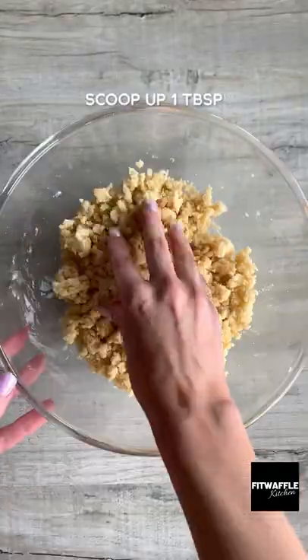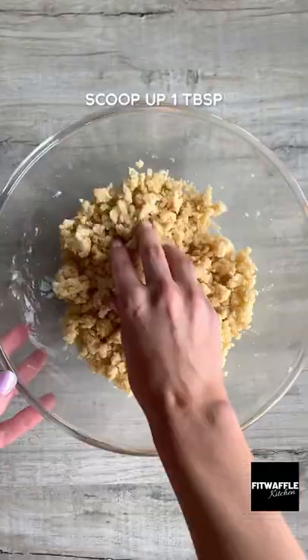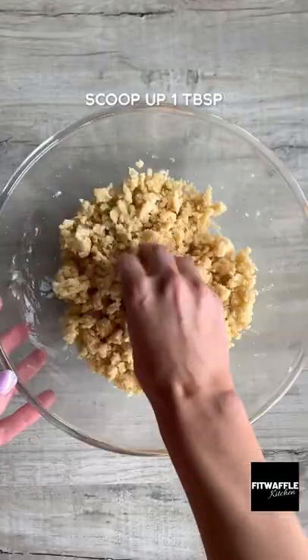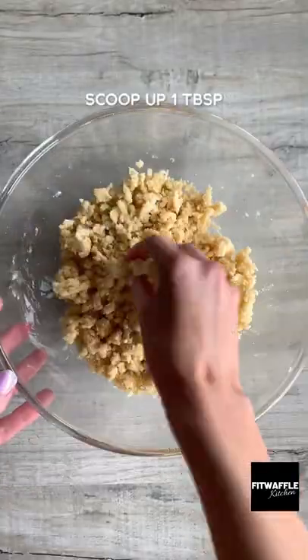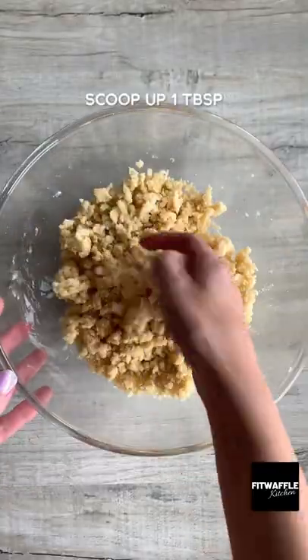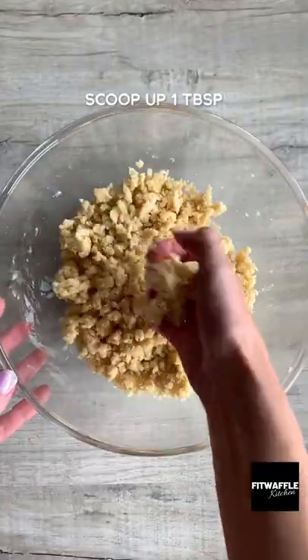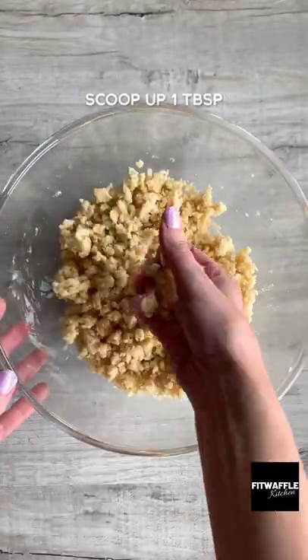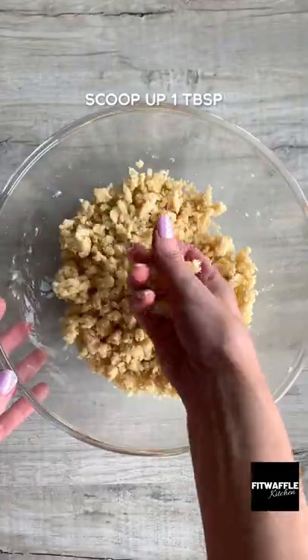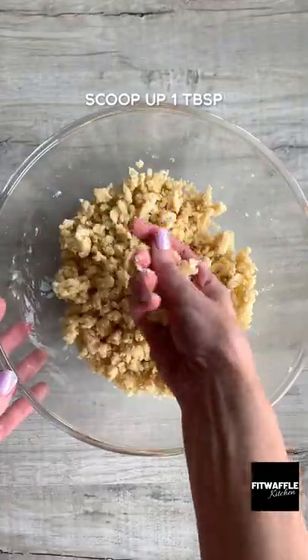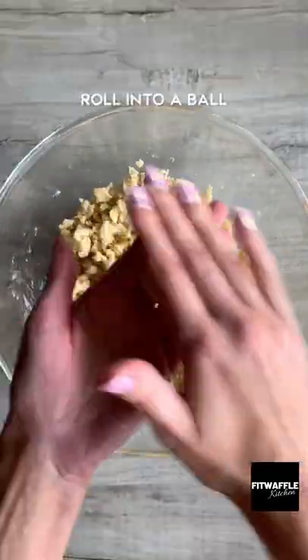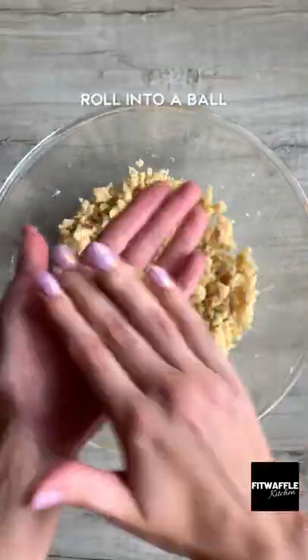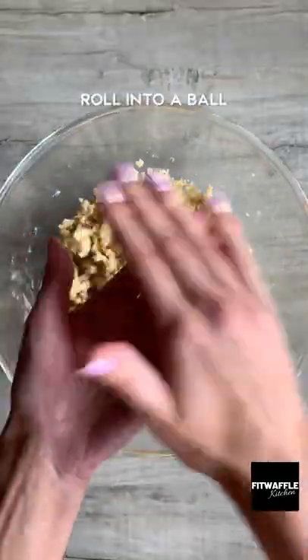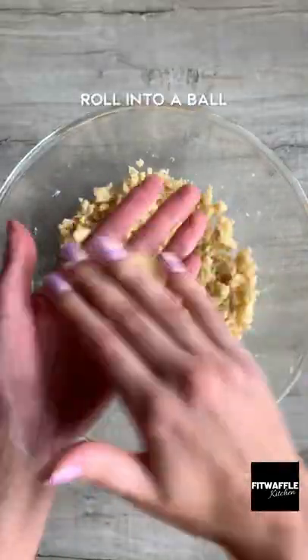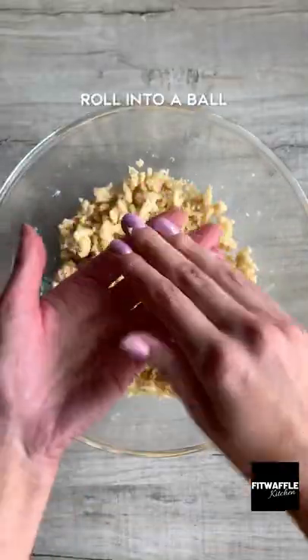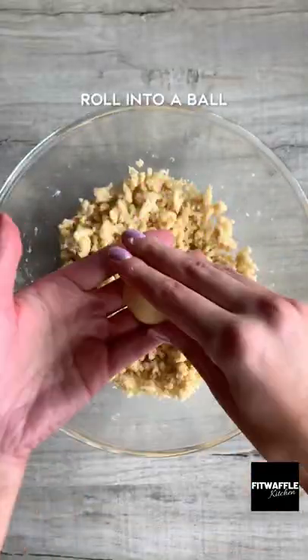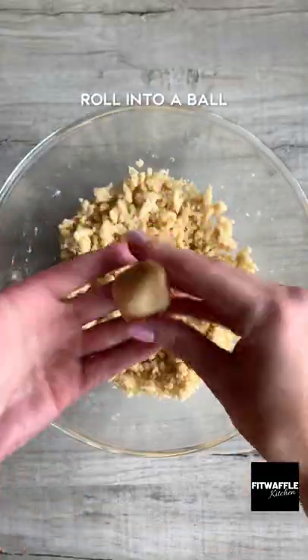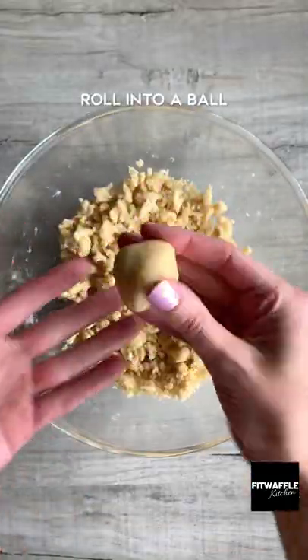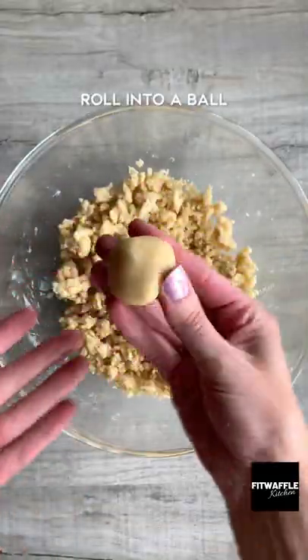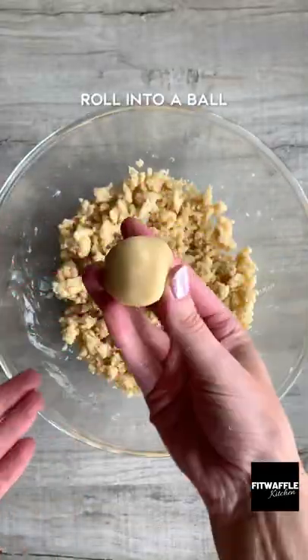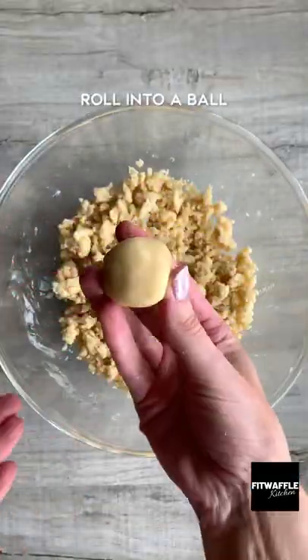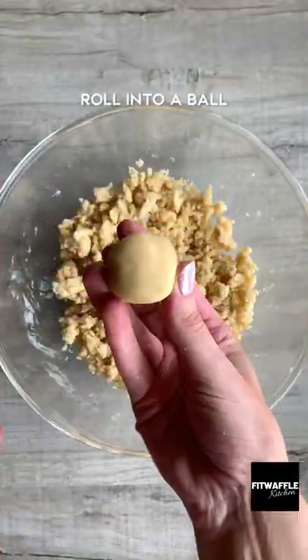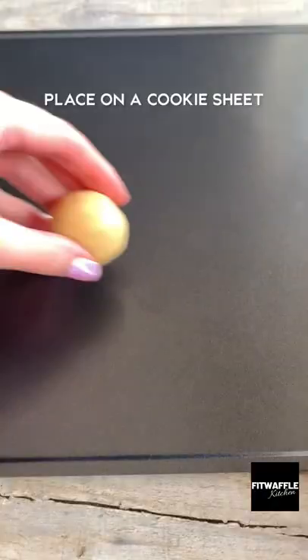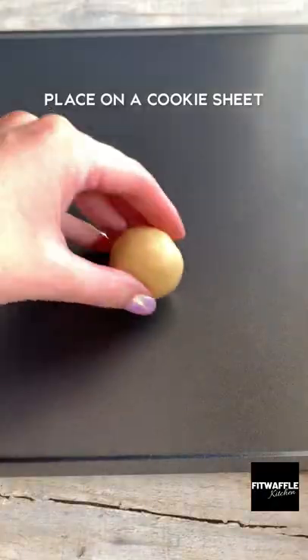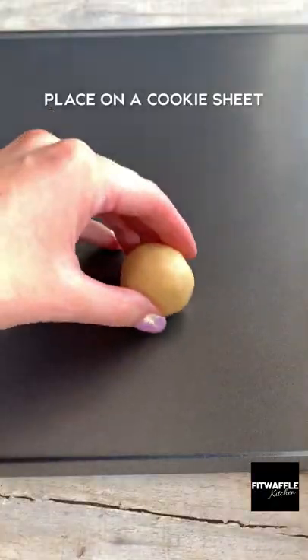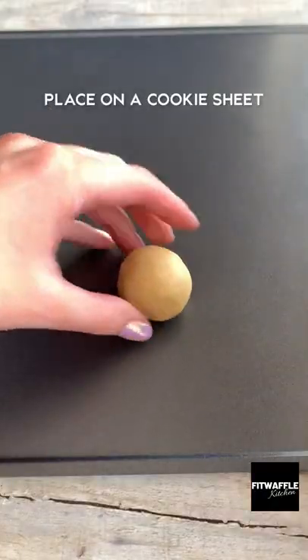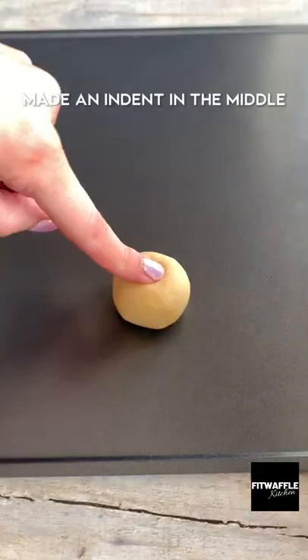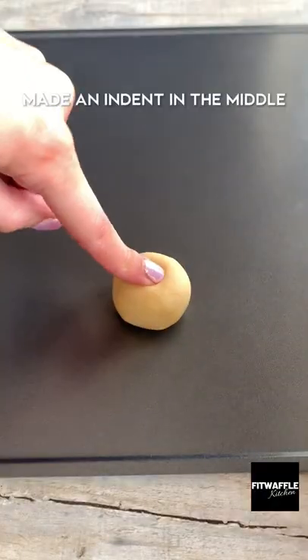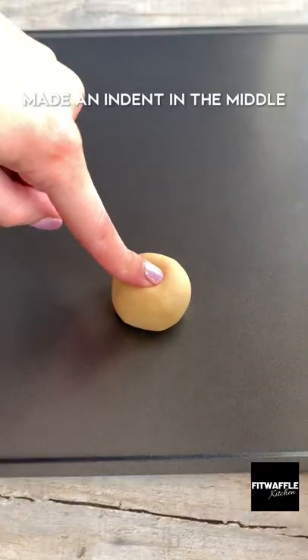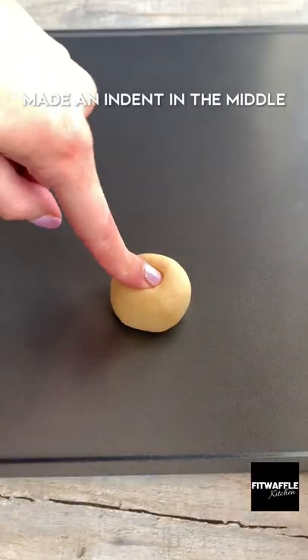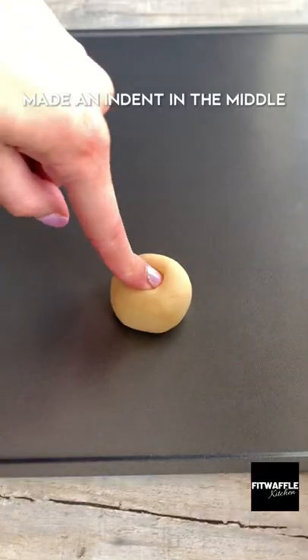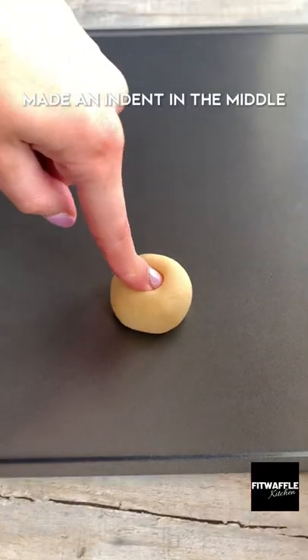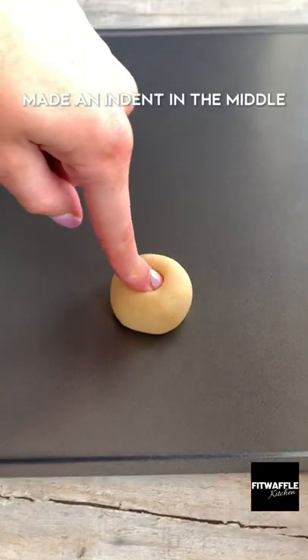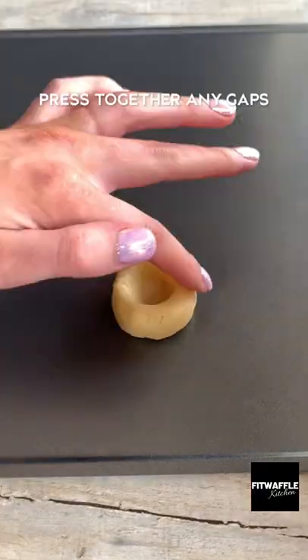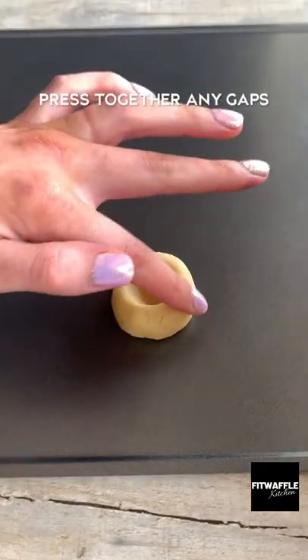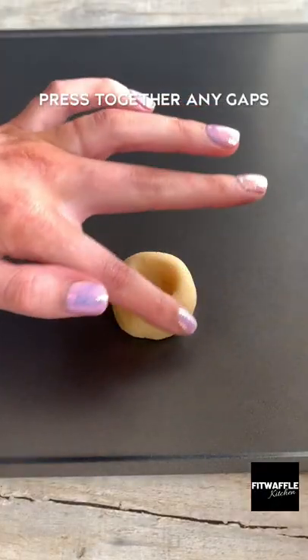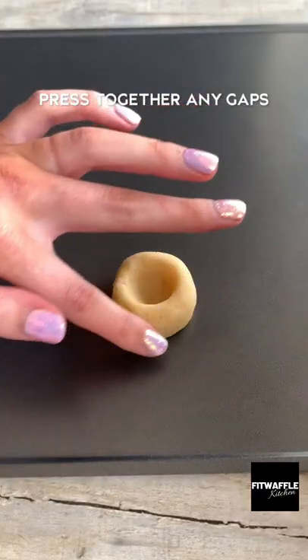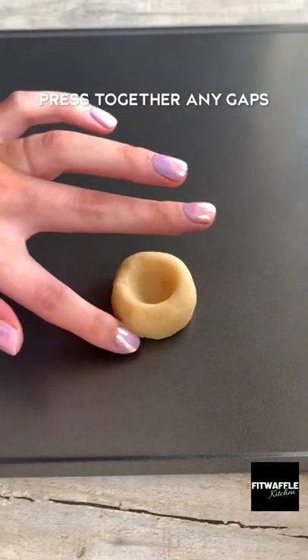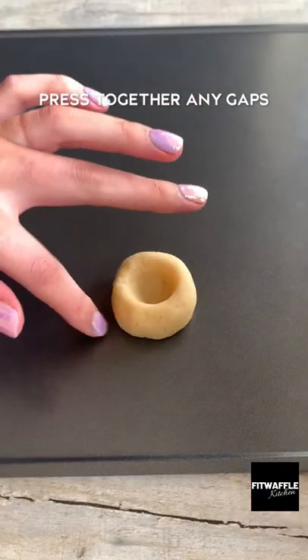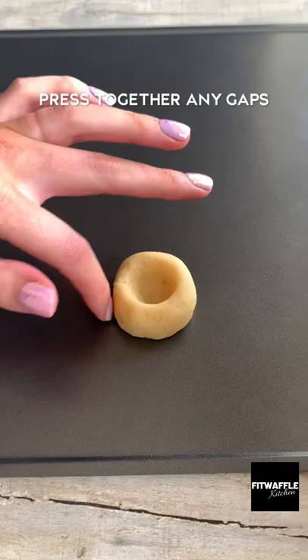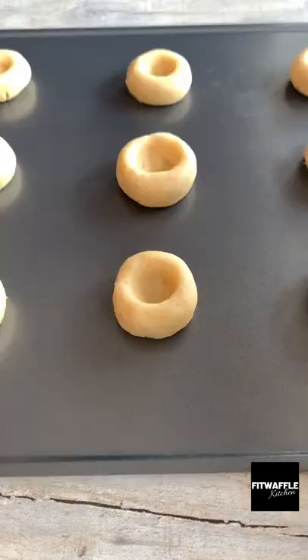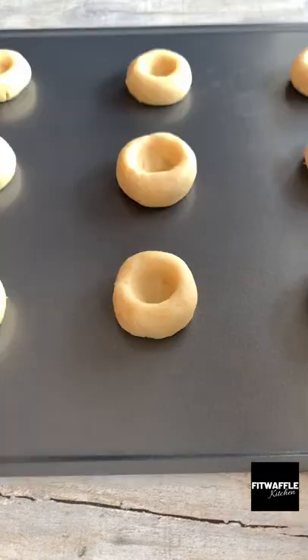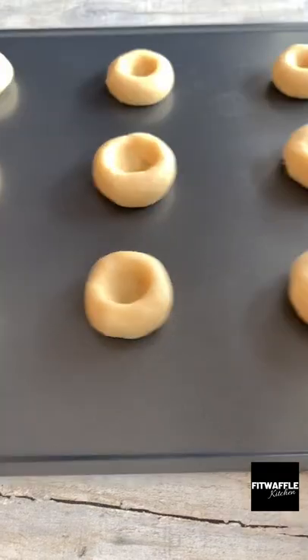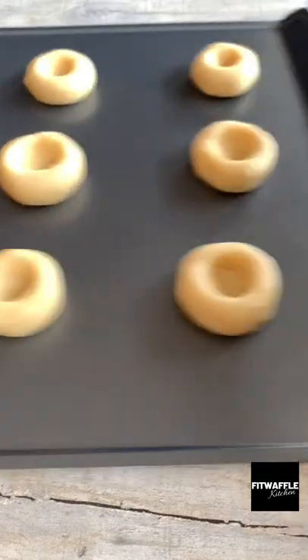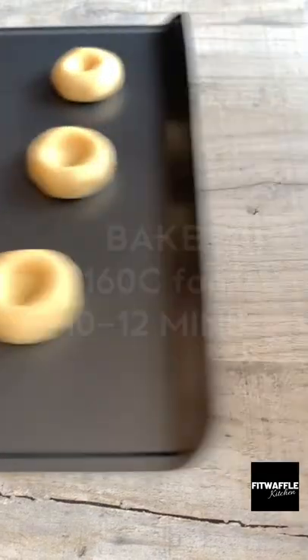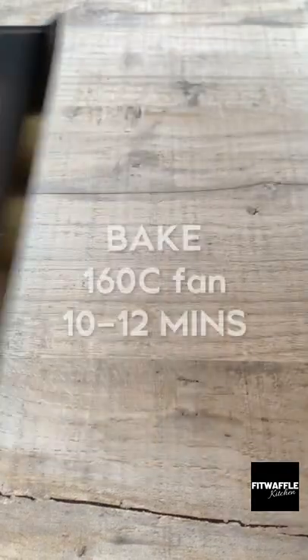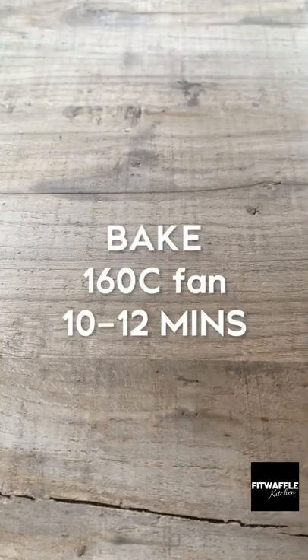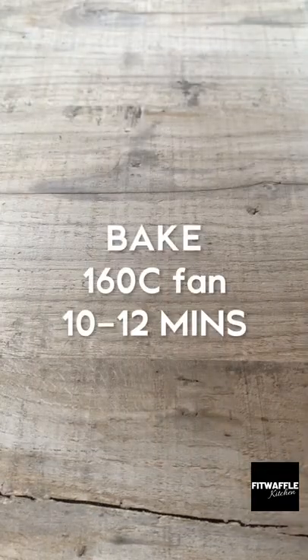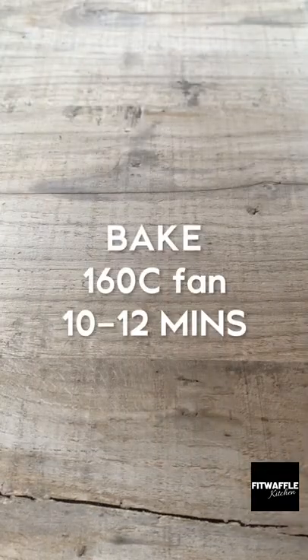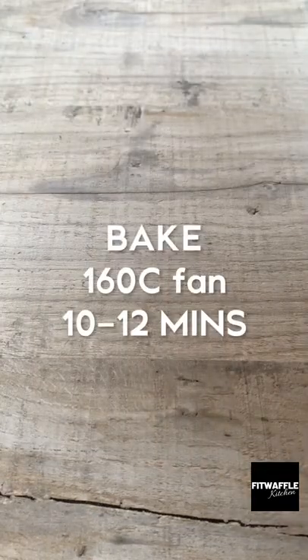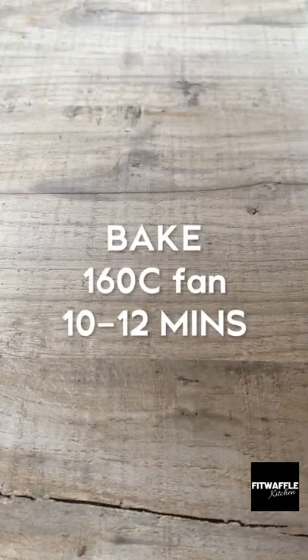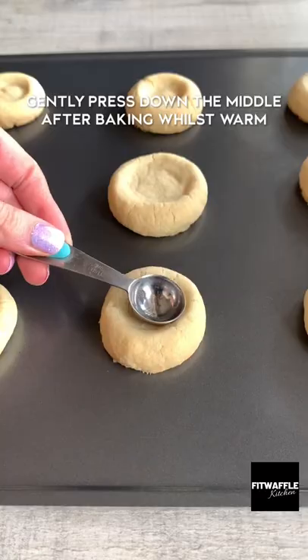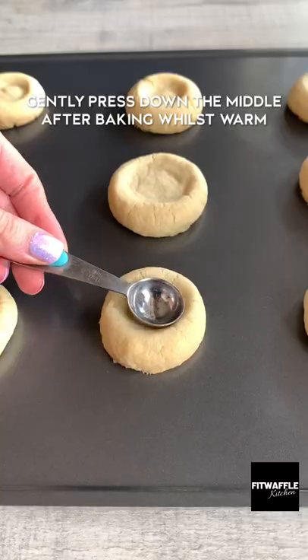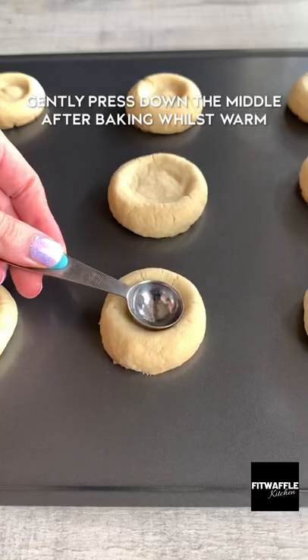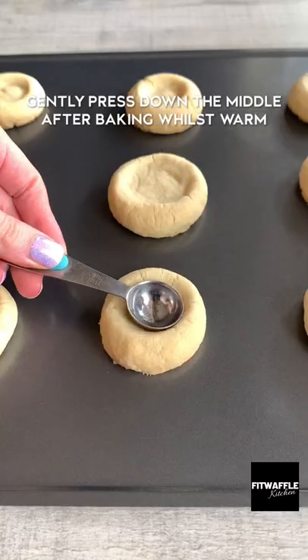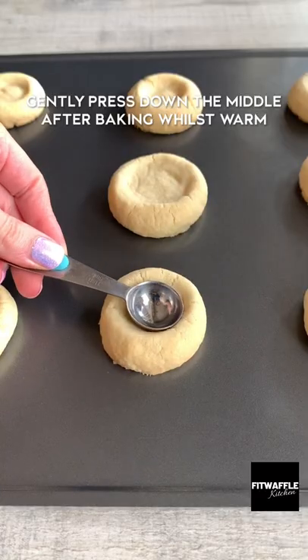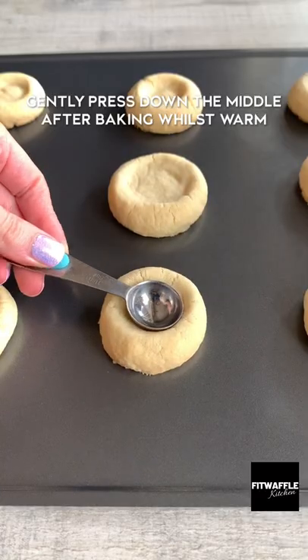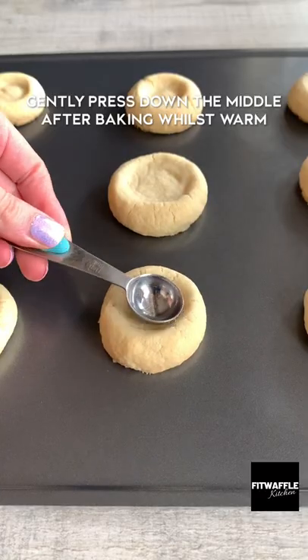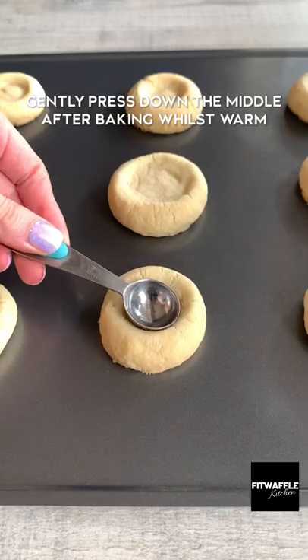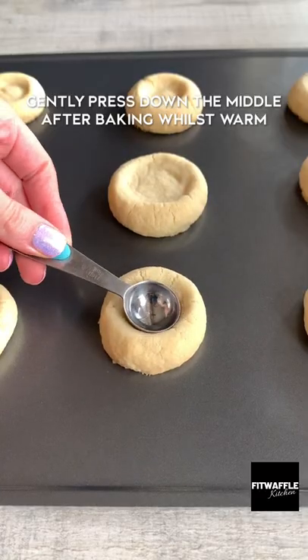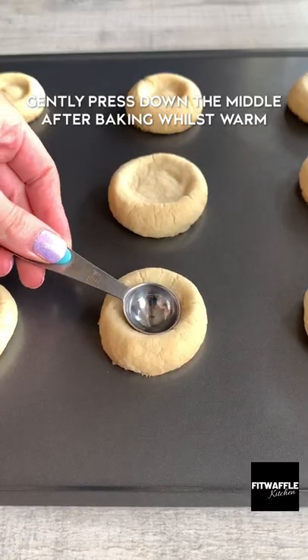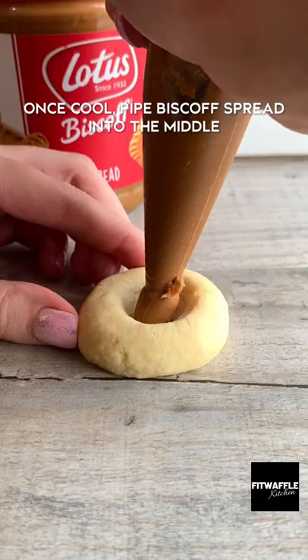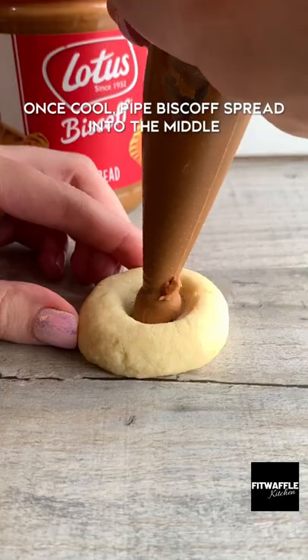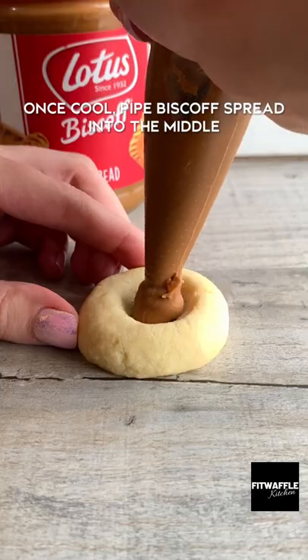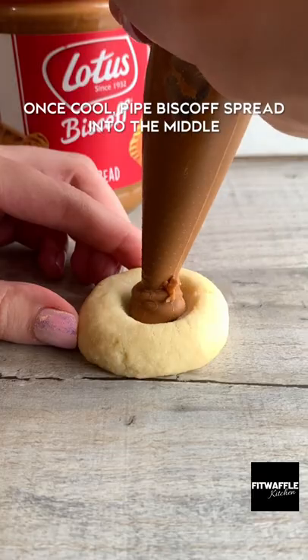Then scoop up one tablespoon and roll it into a ball. Make an indent in the middle of the dough, then bake in the oven. Gently press the middle down again. Once cool,